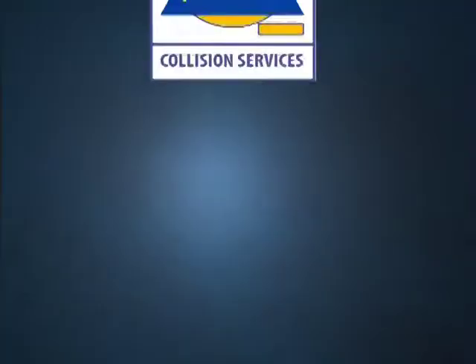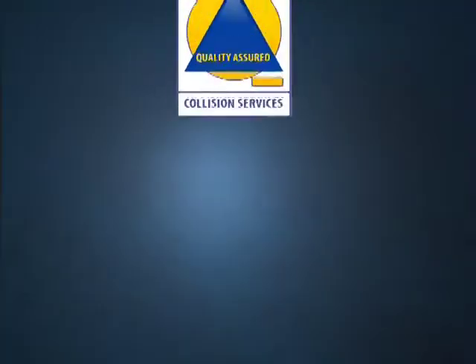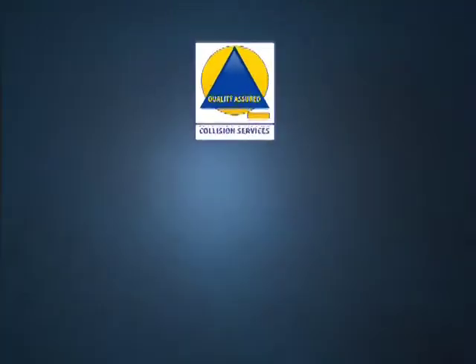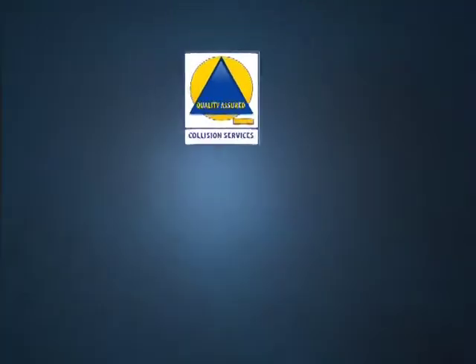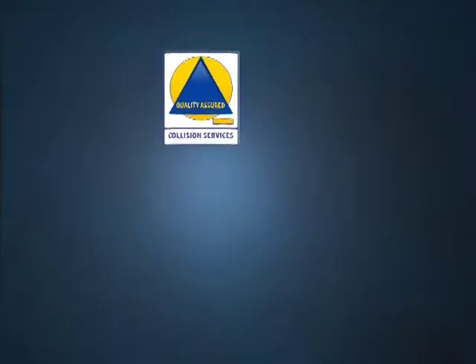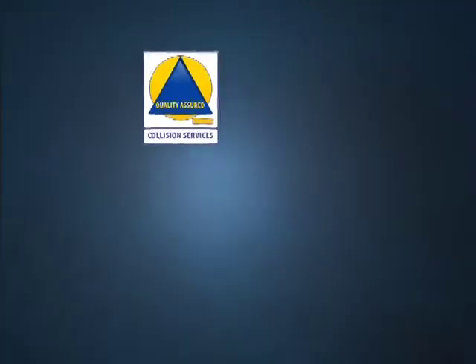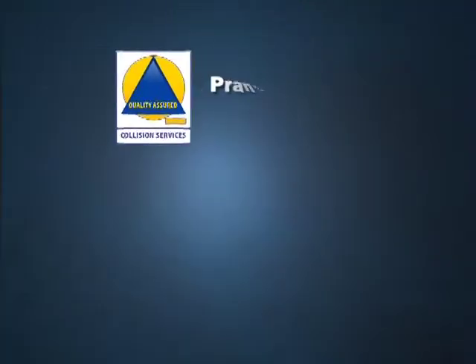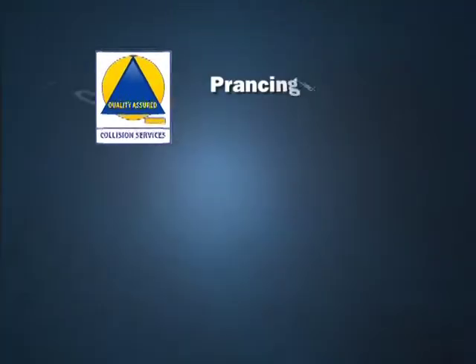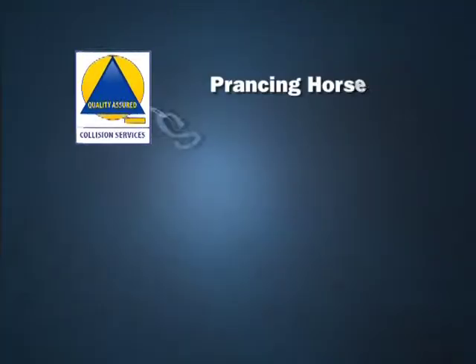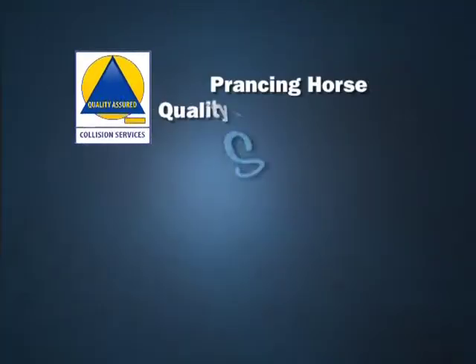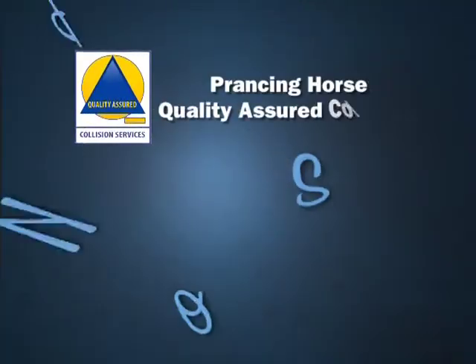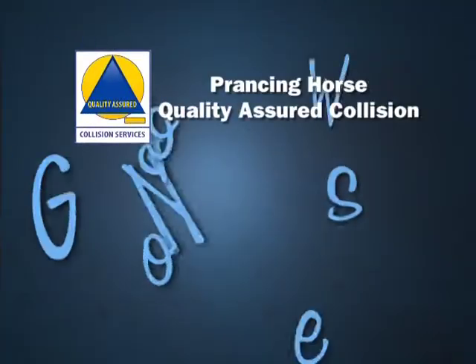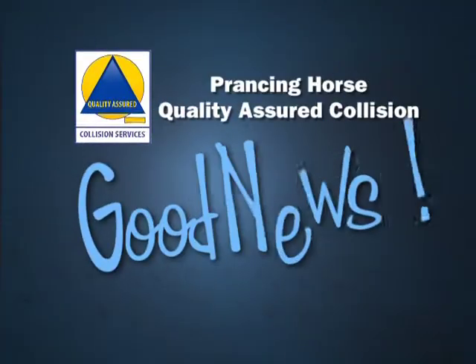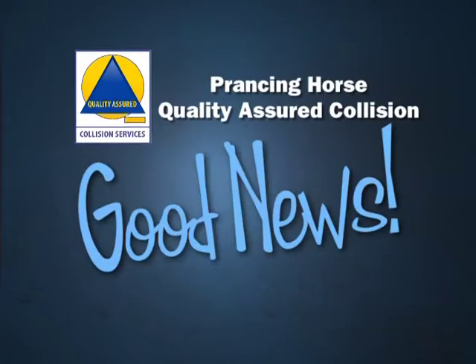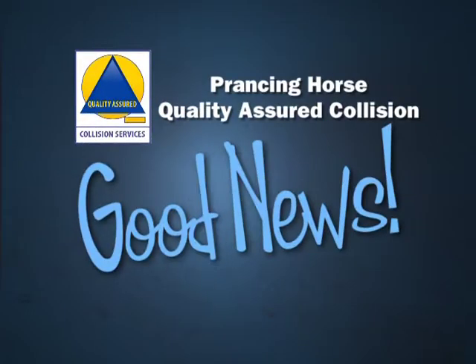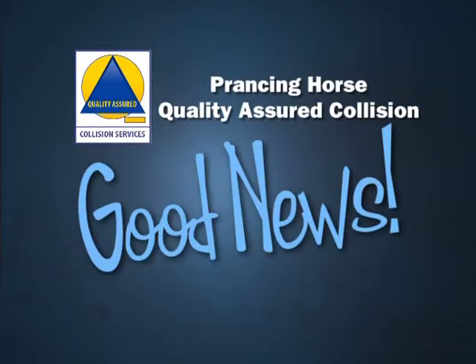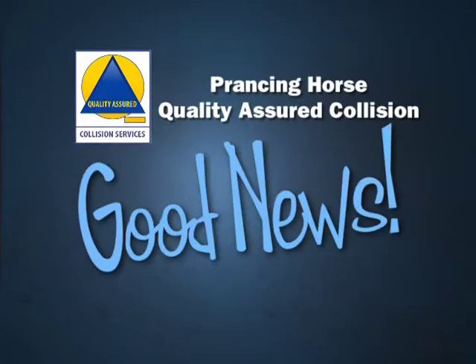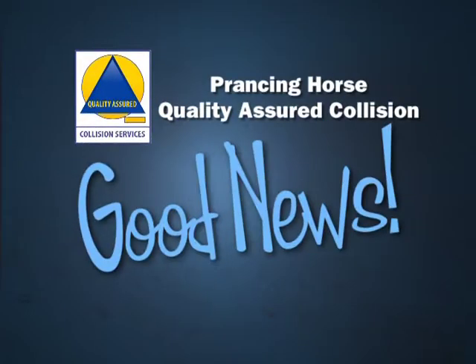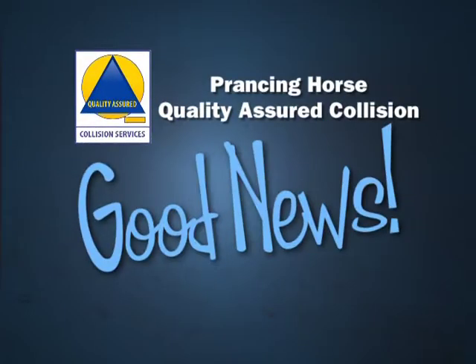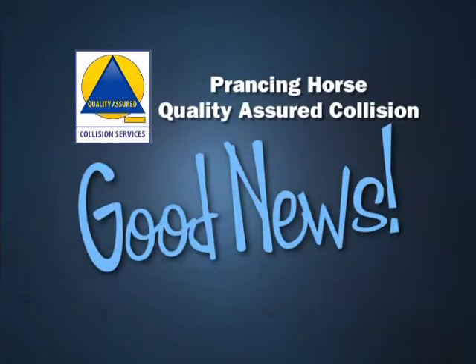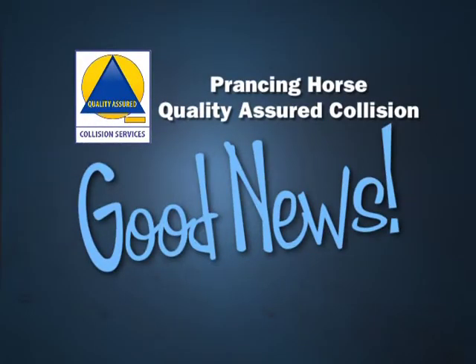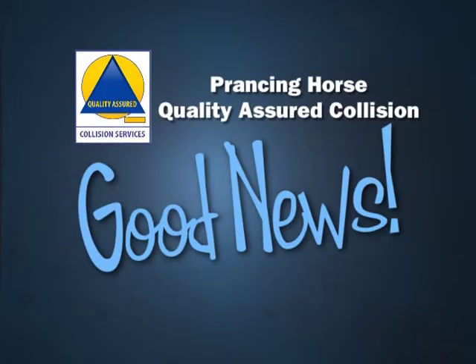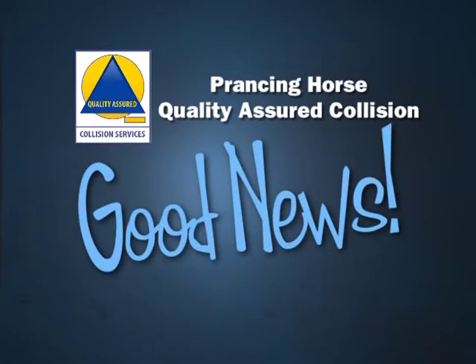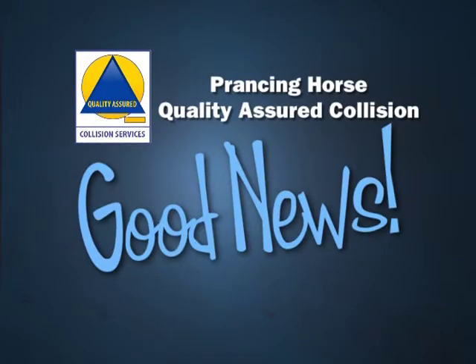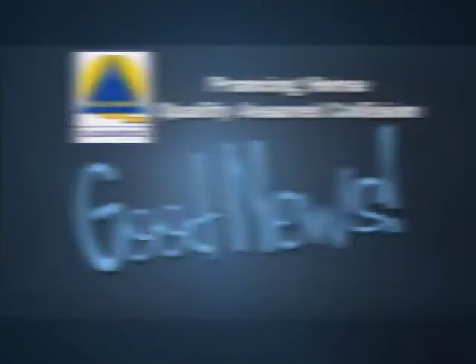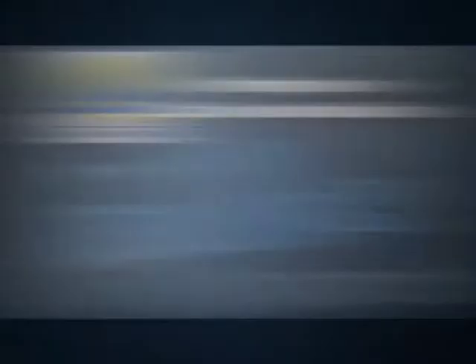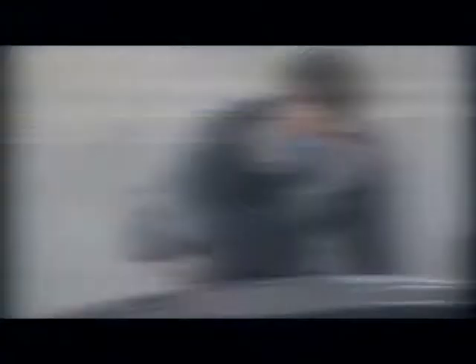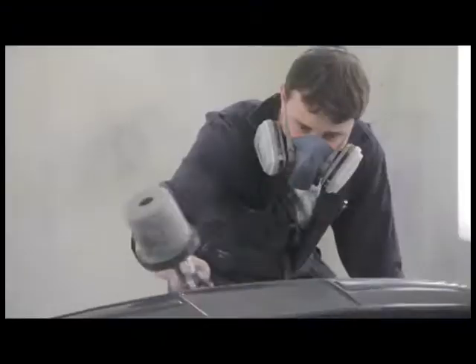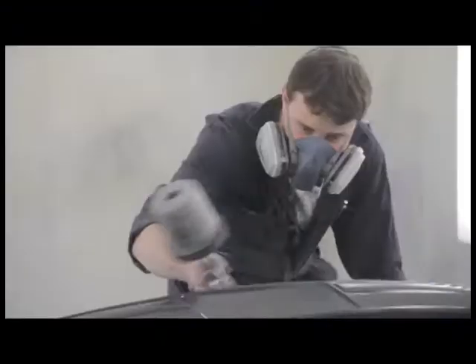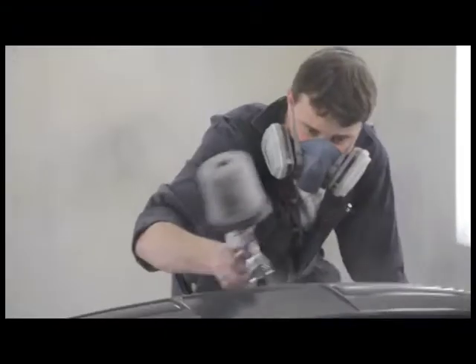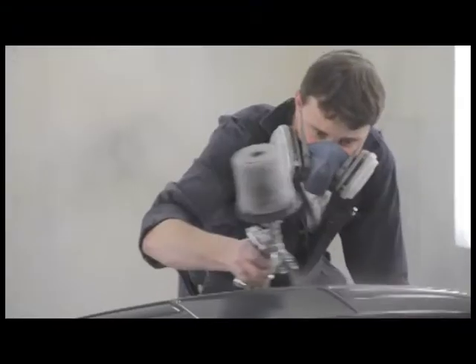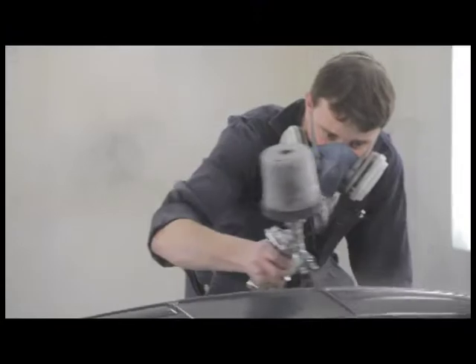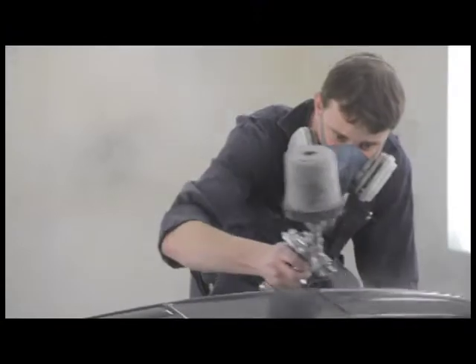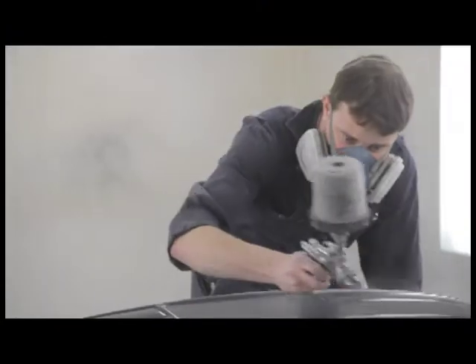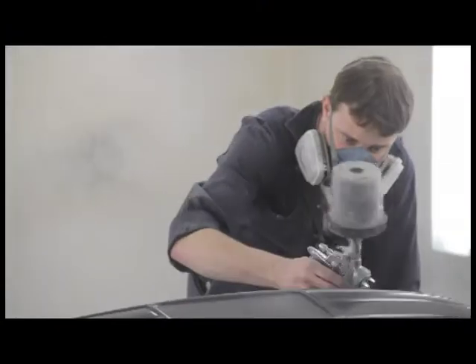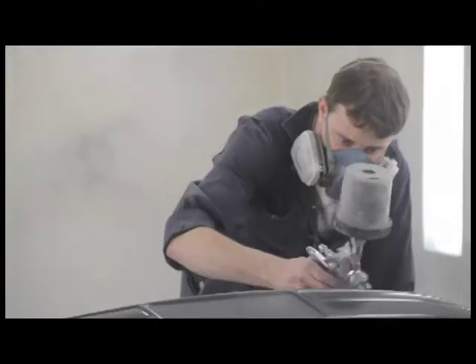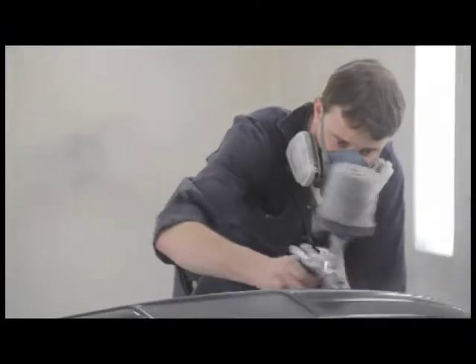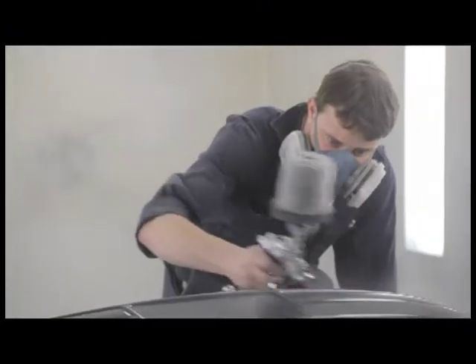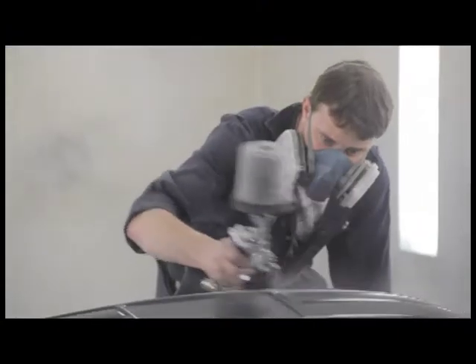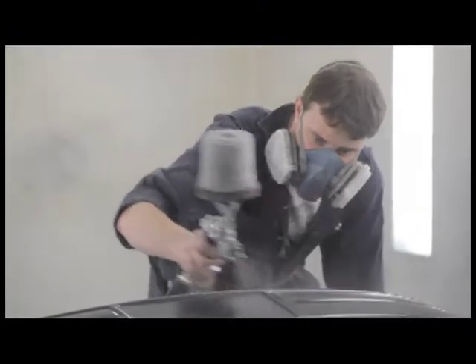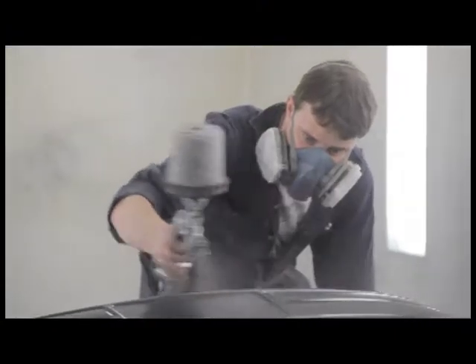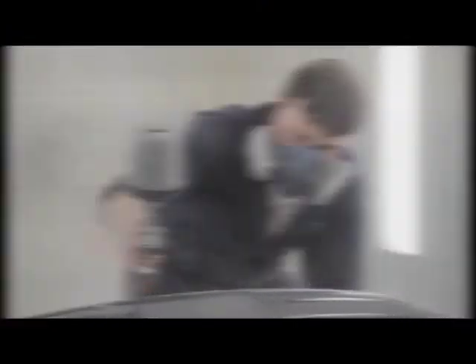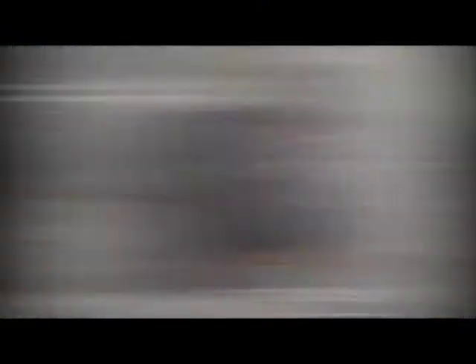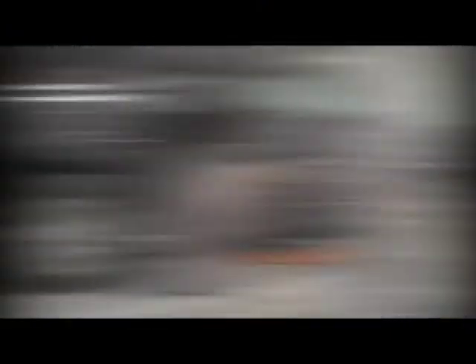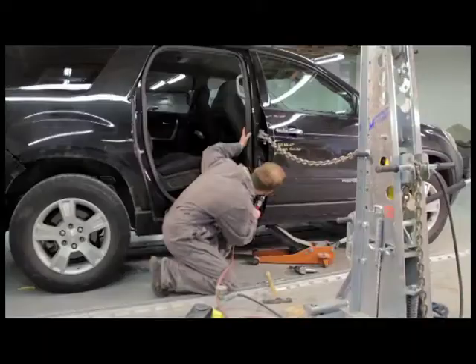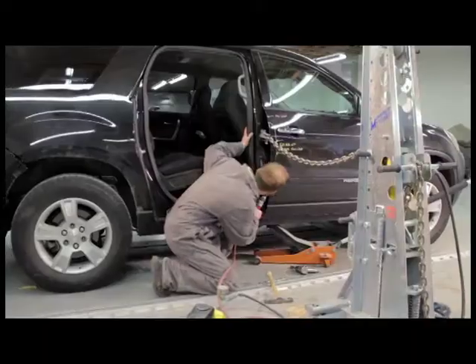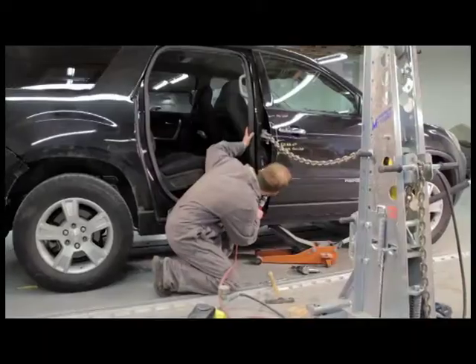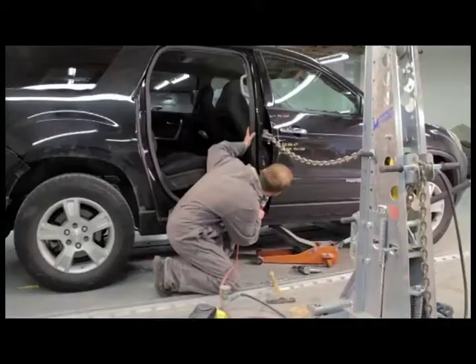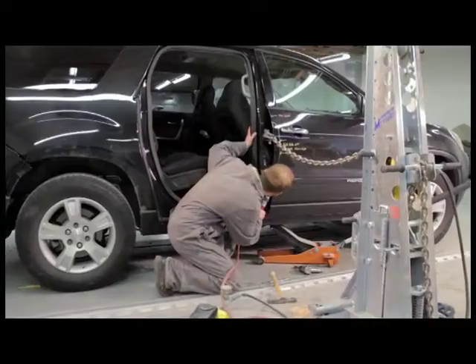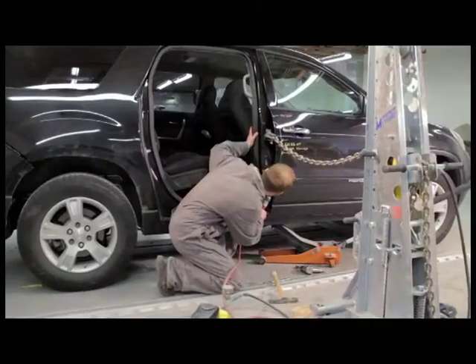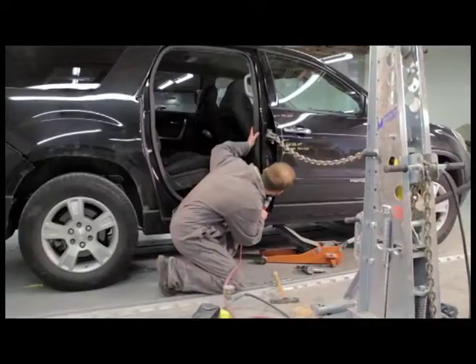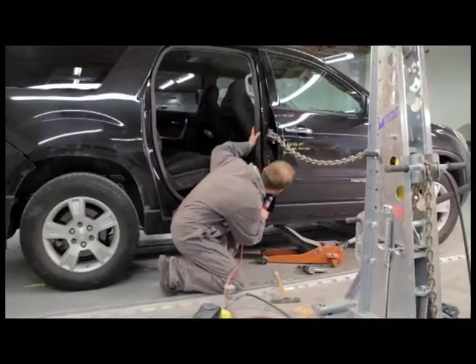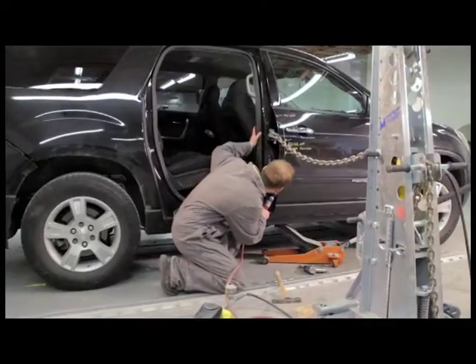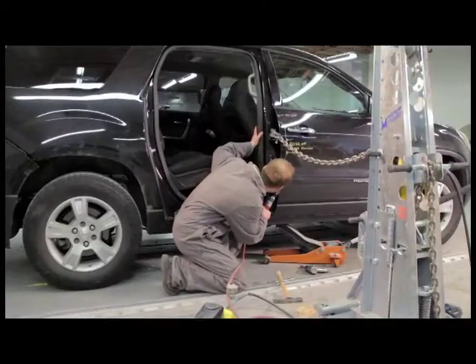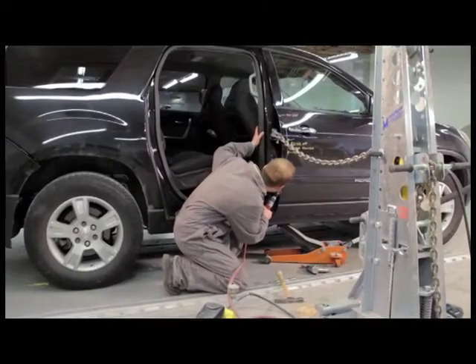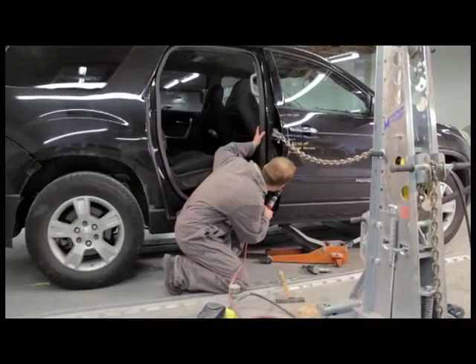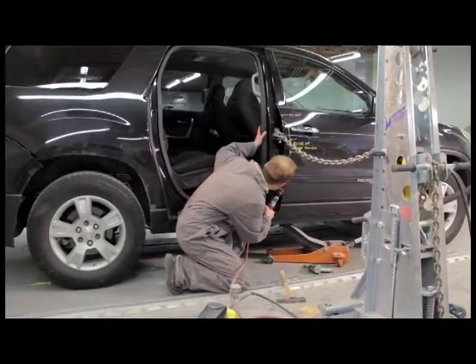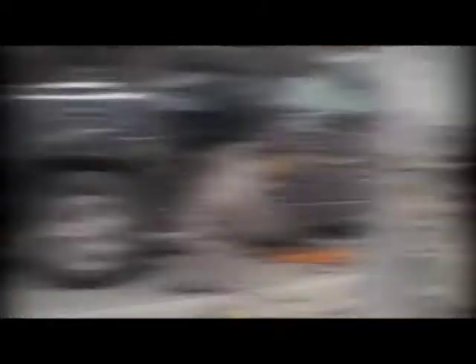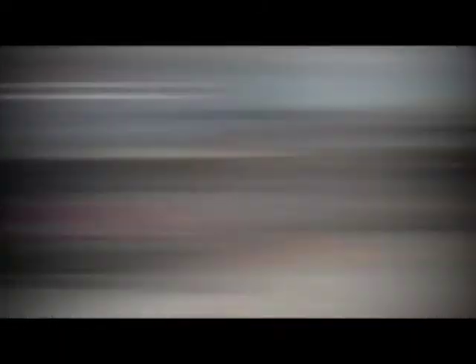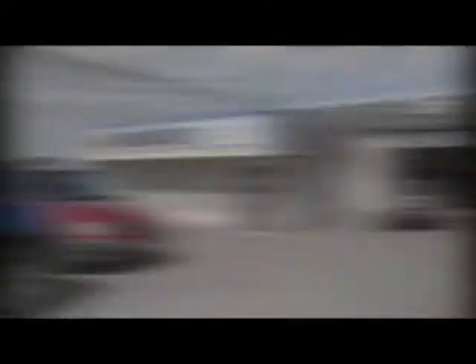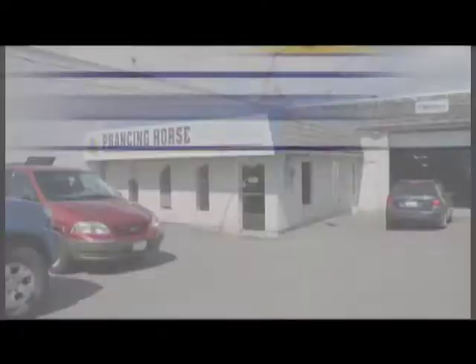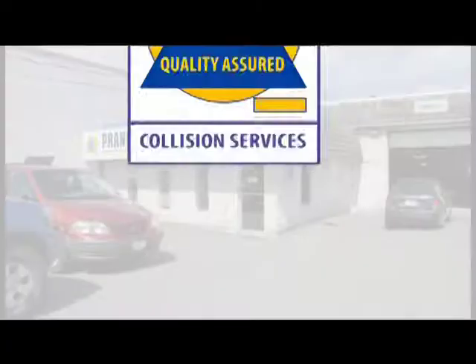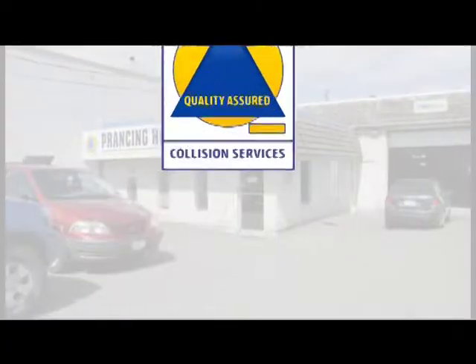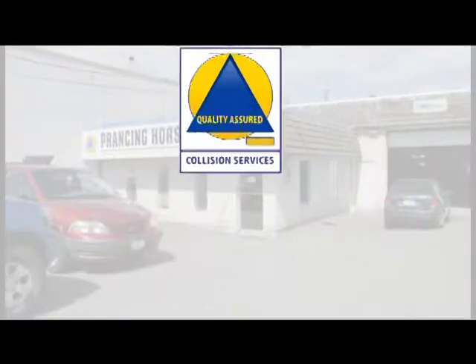Prancing Horse Quality Assured Collision Good News is brought to you by Prancing Horse Quality Assured Collision.